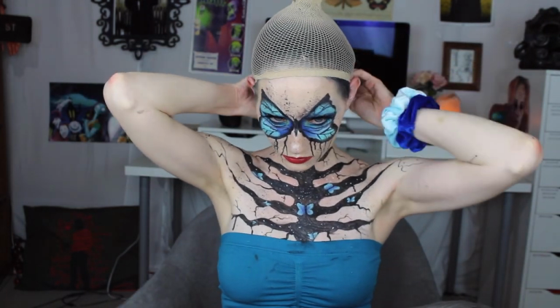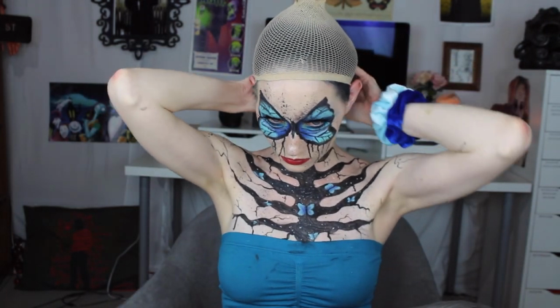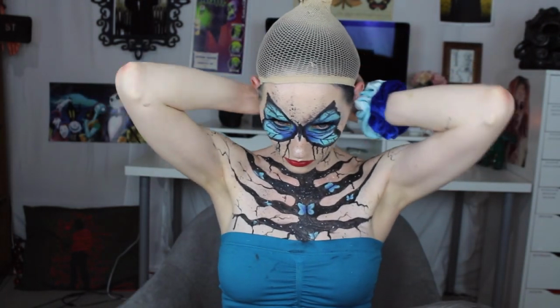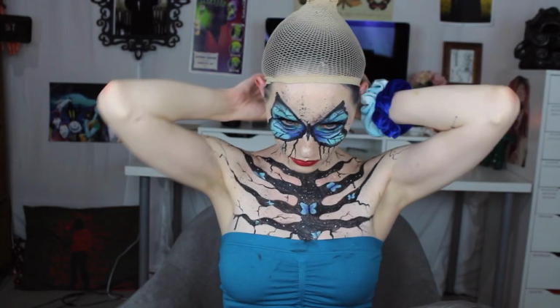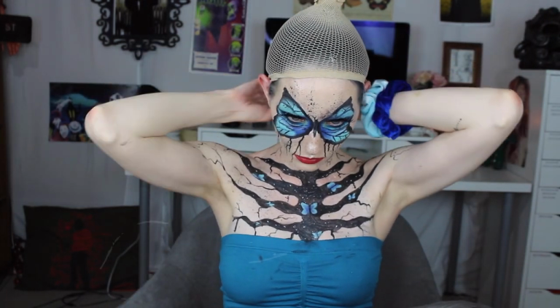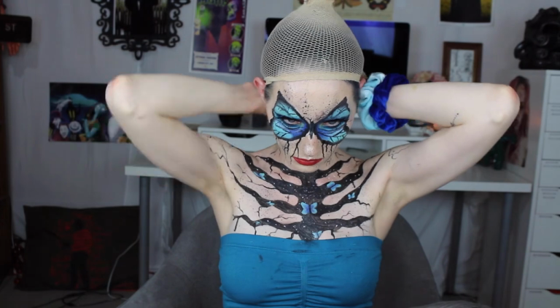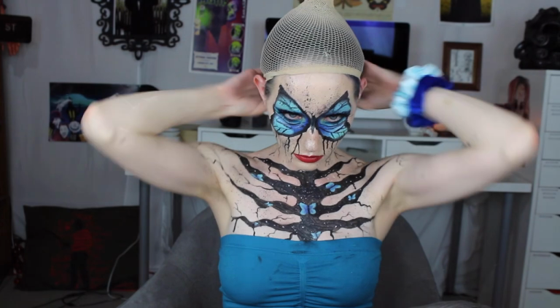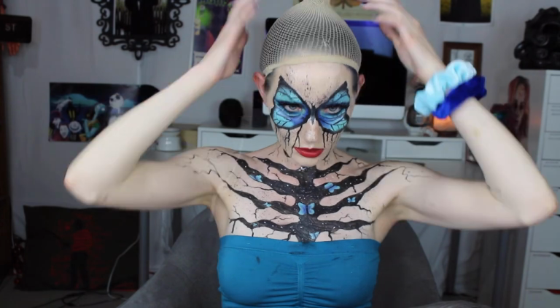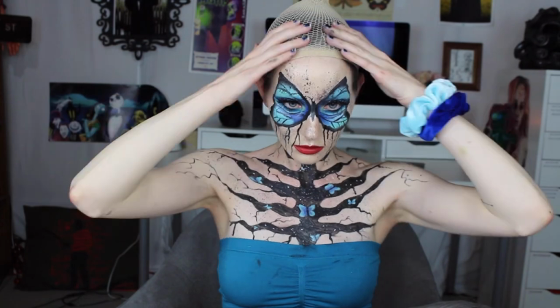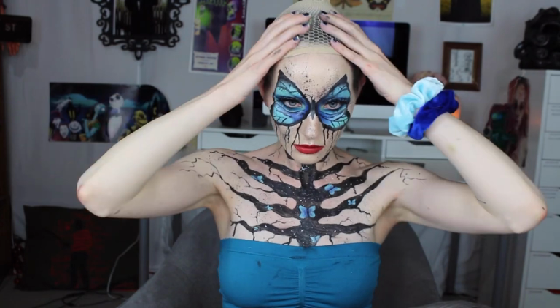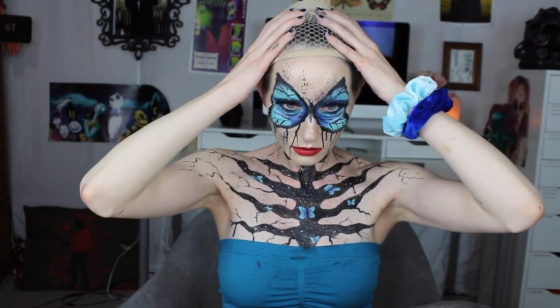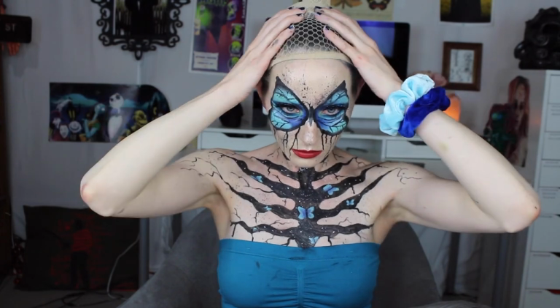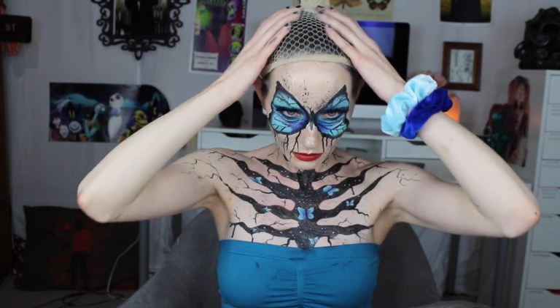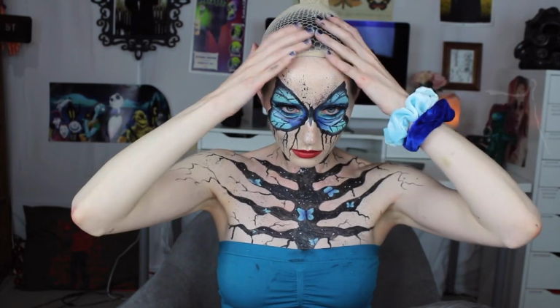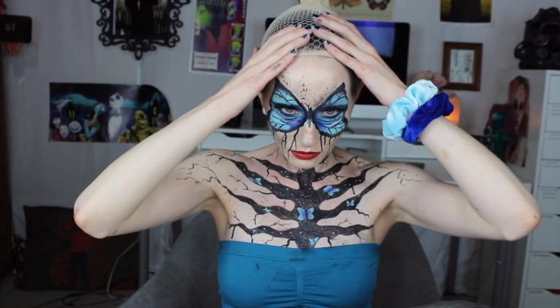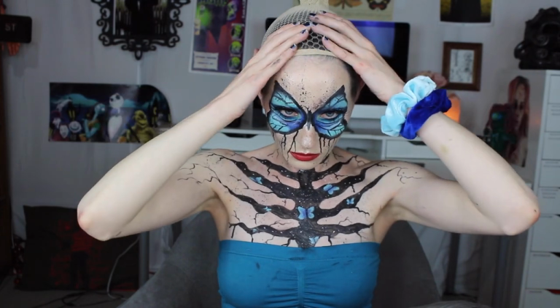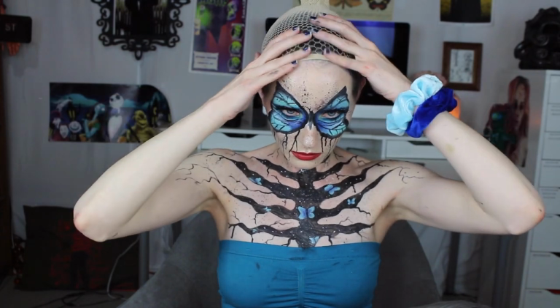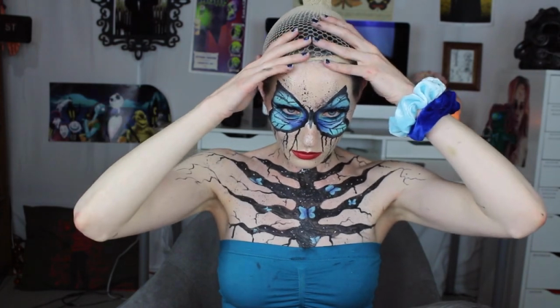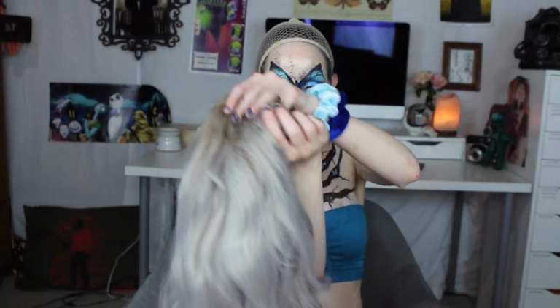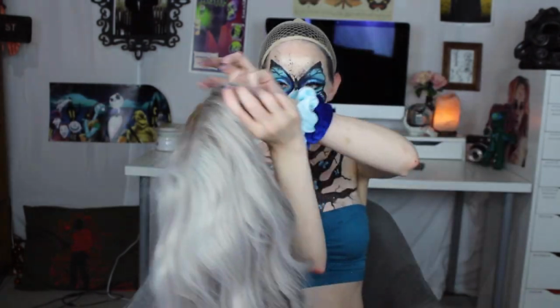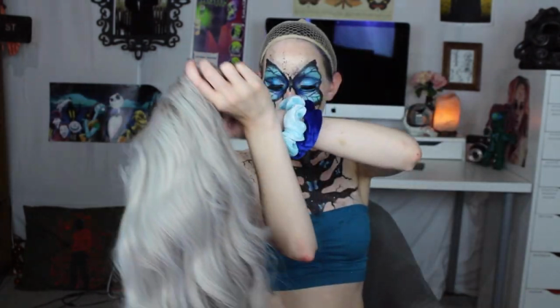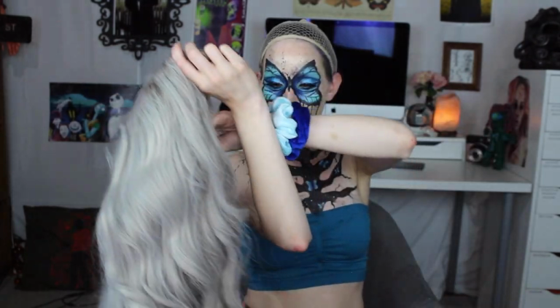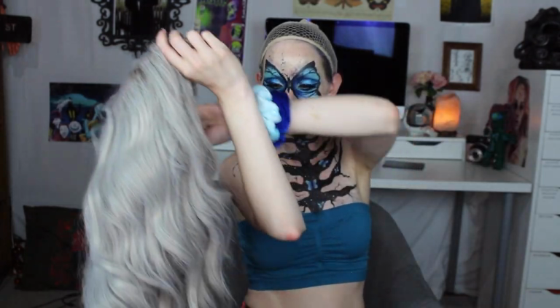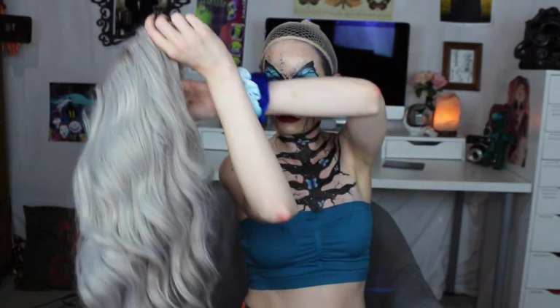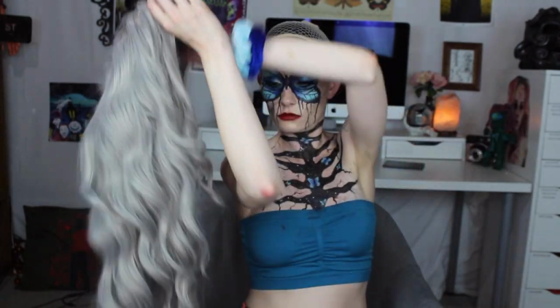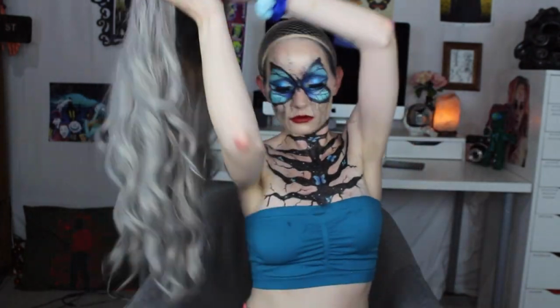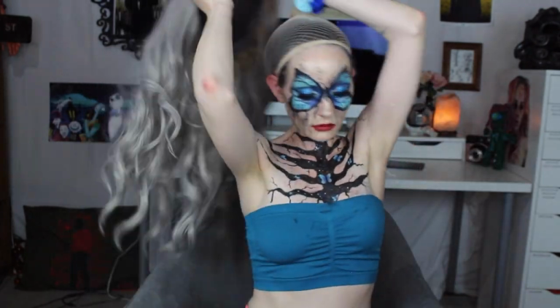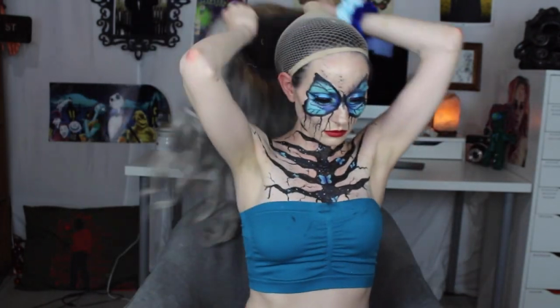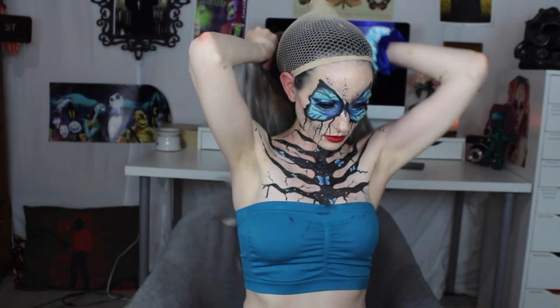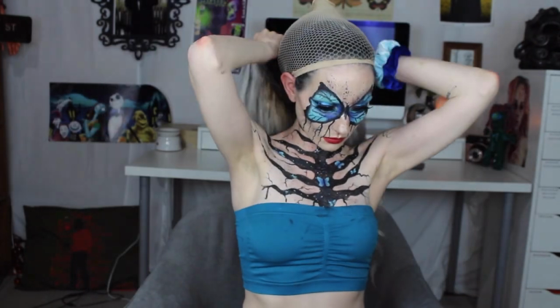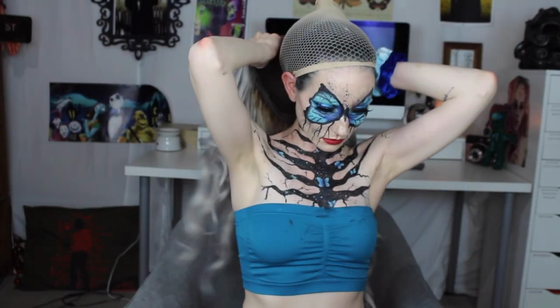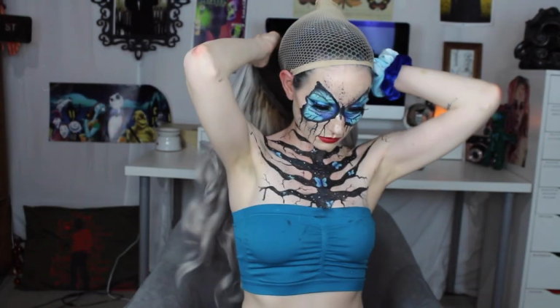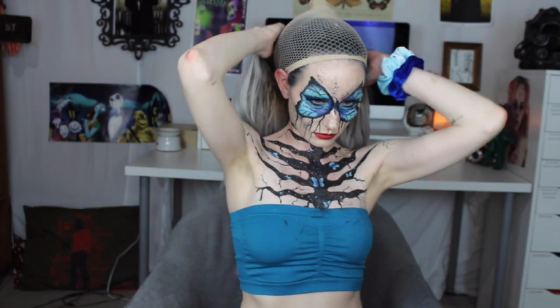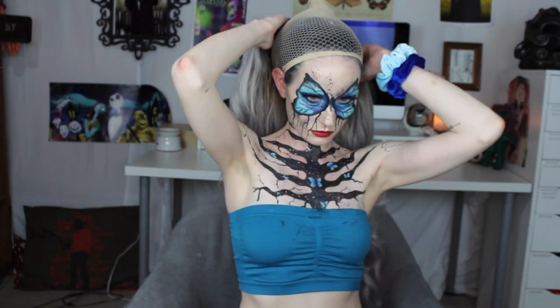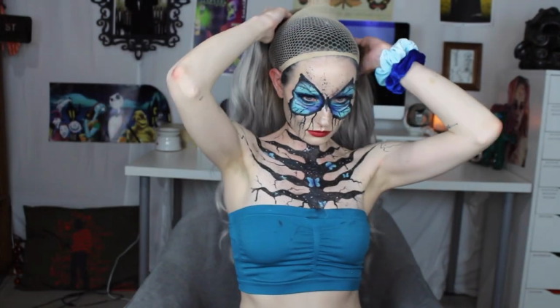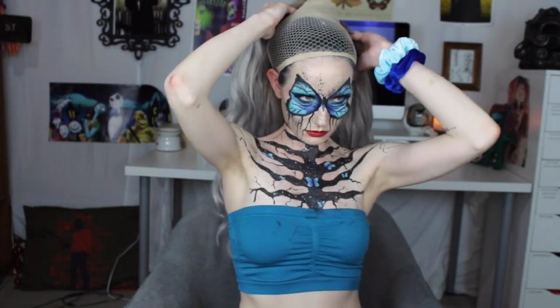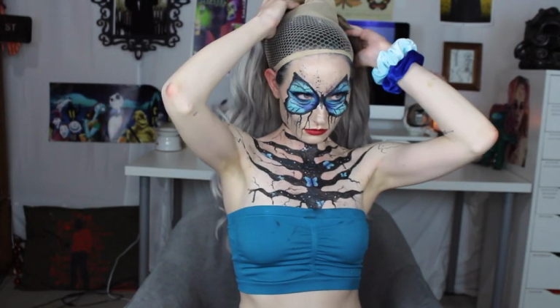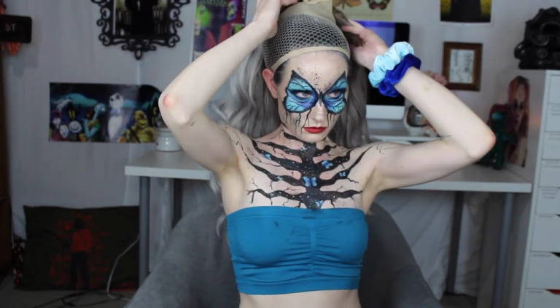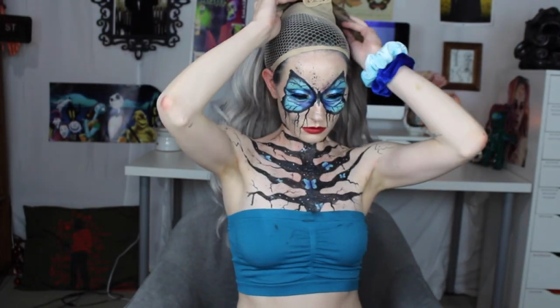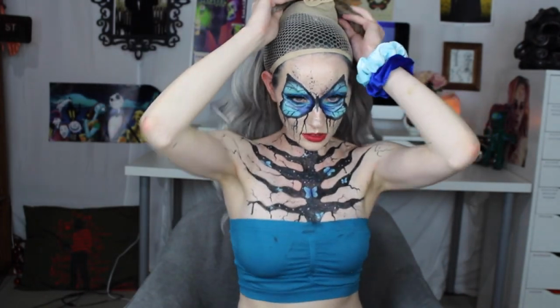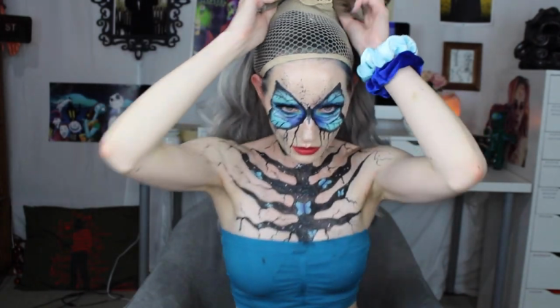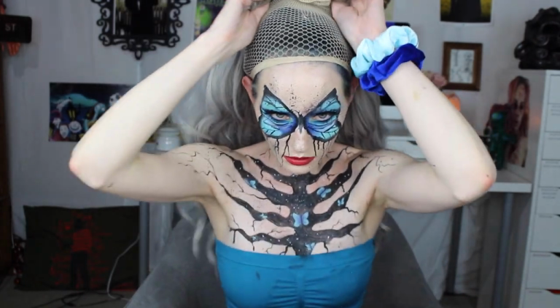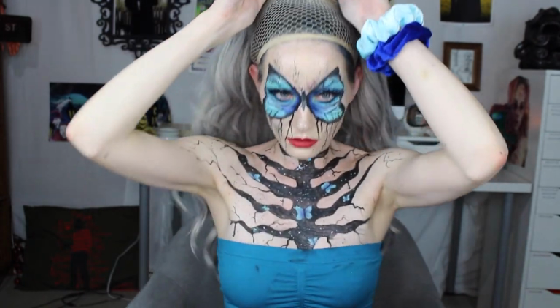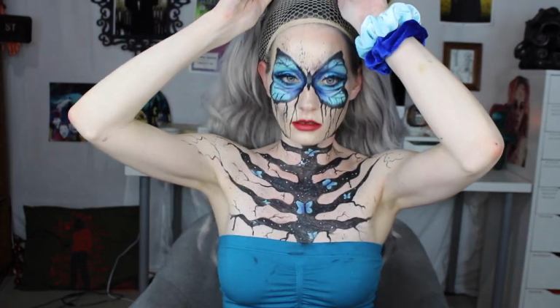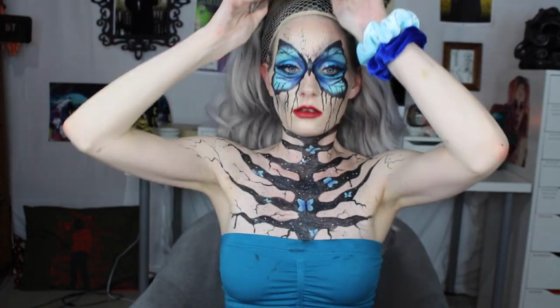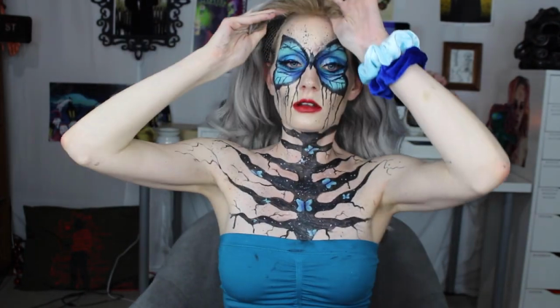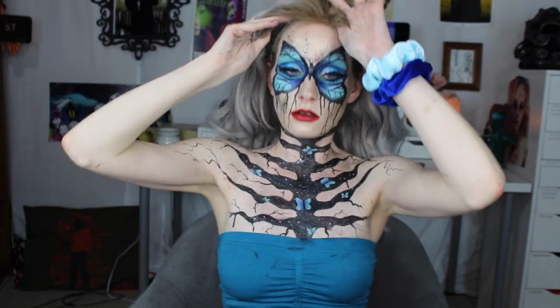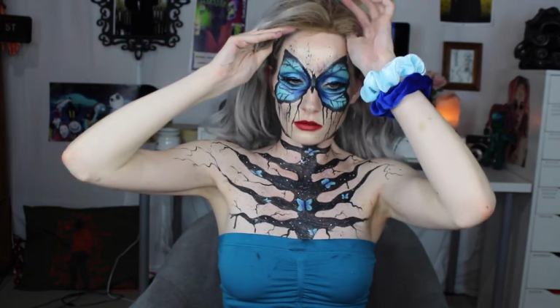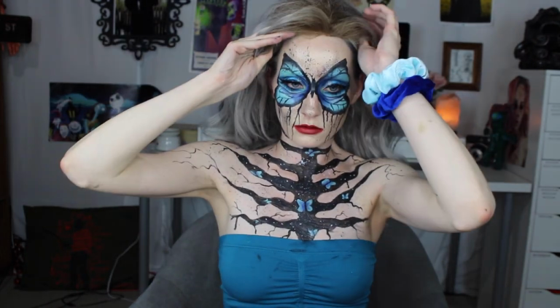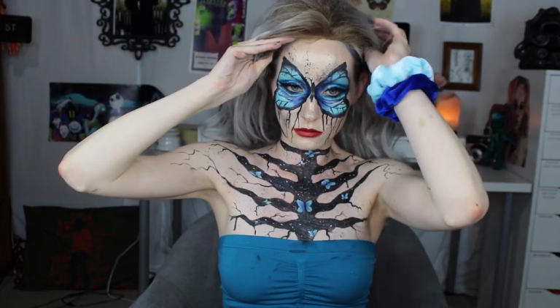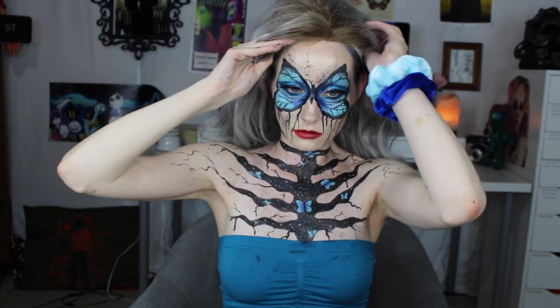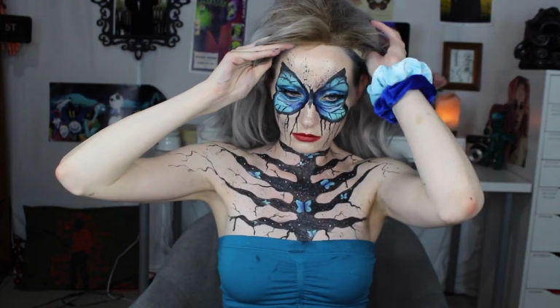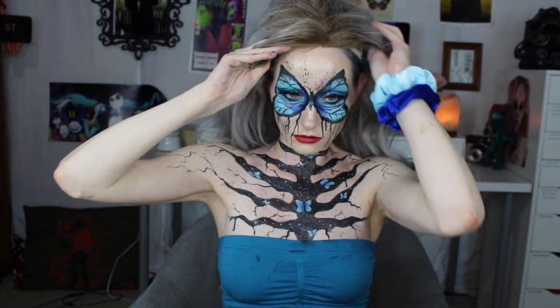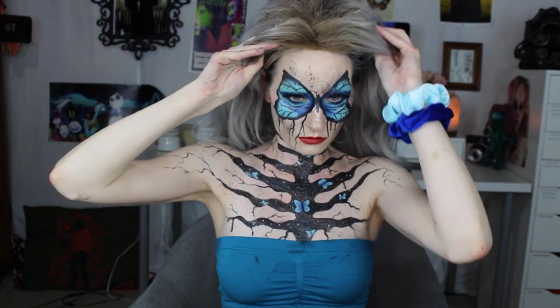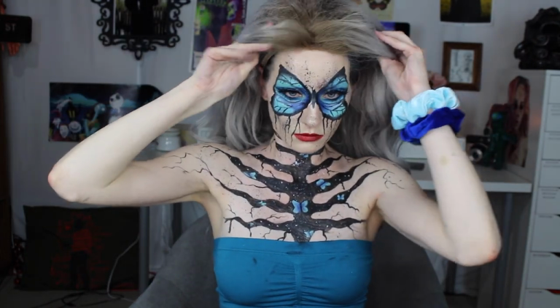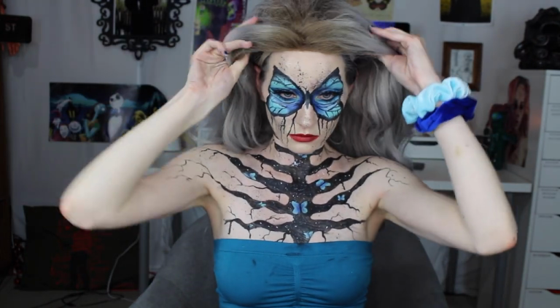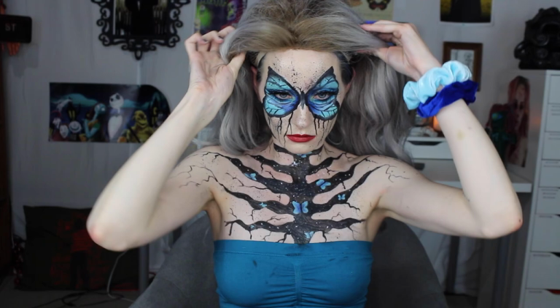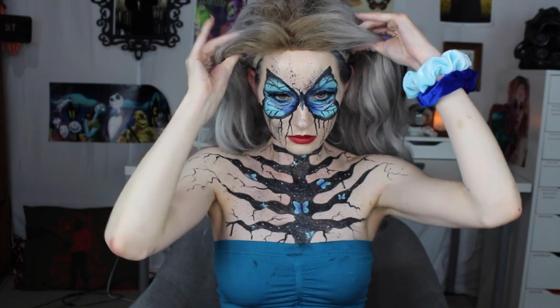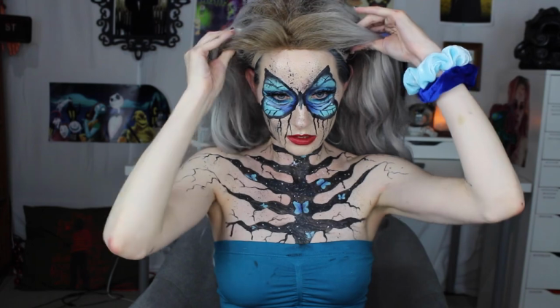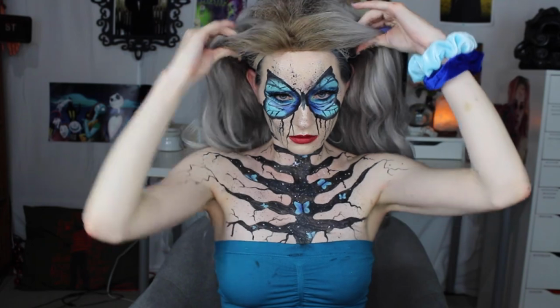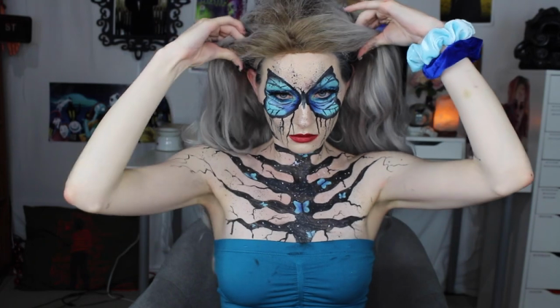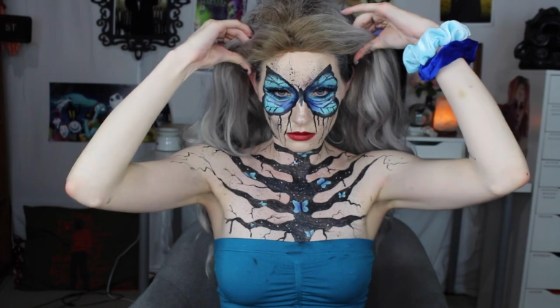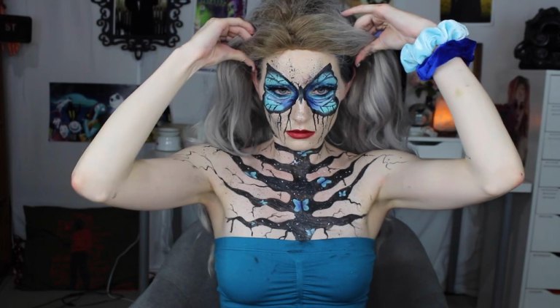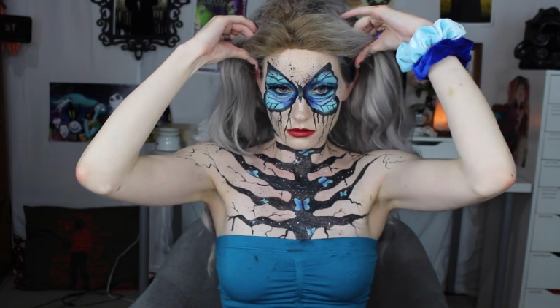I wish everyone who entered into the NYX Face Awards luck, and thank you so much for watching. I really, really appreciate your support.